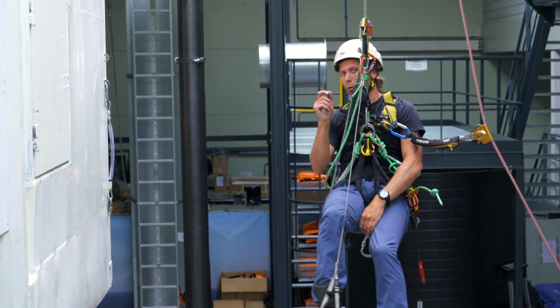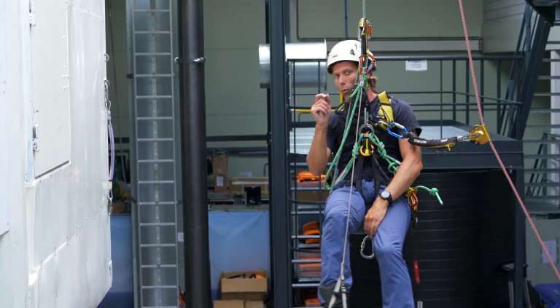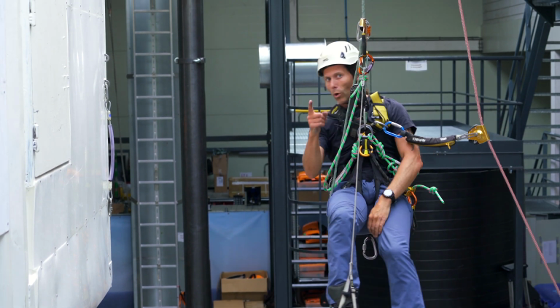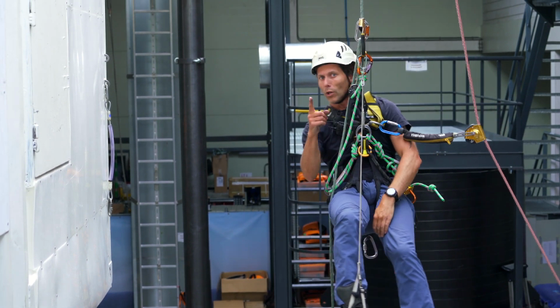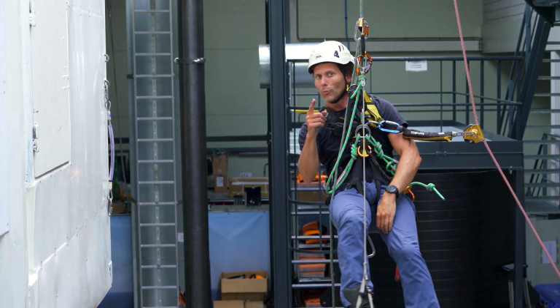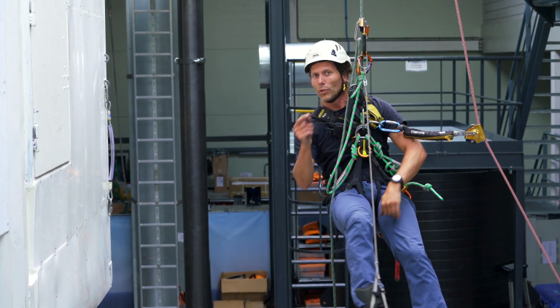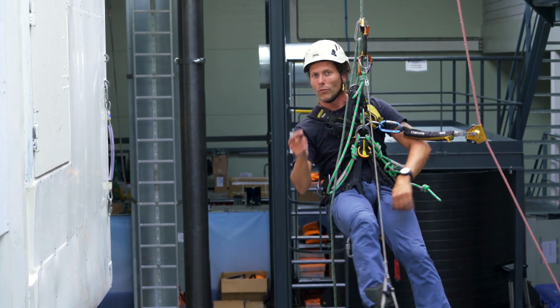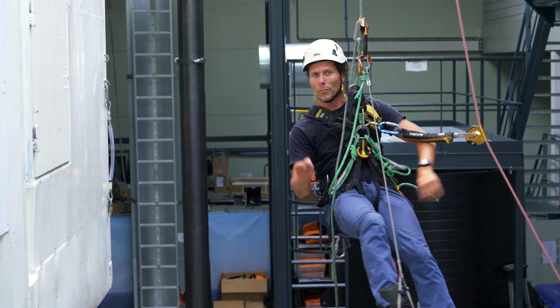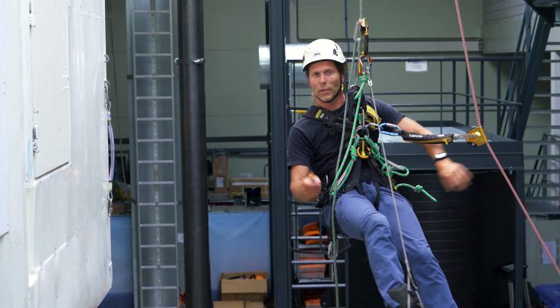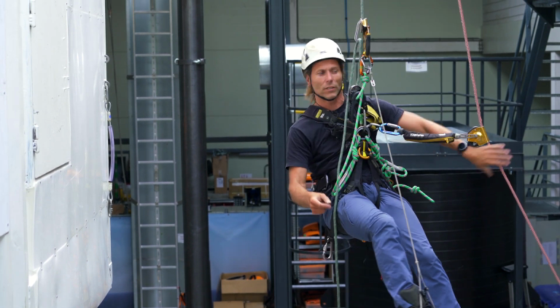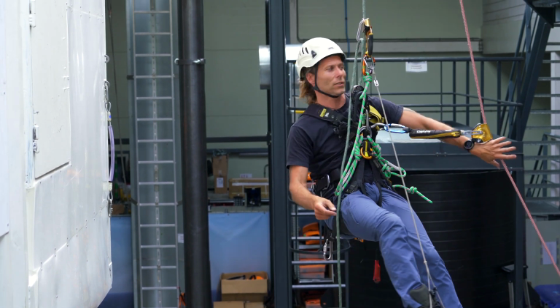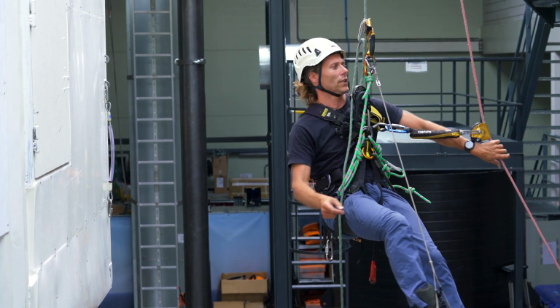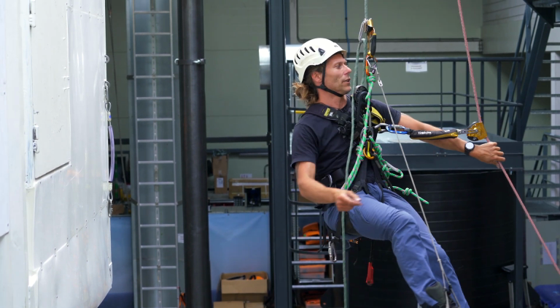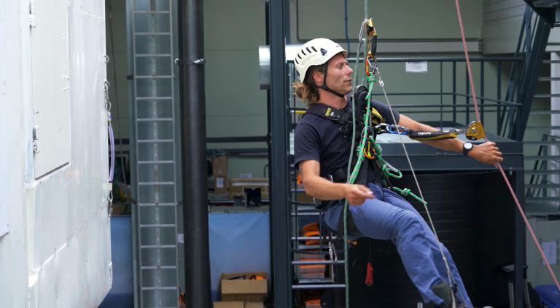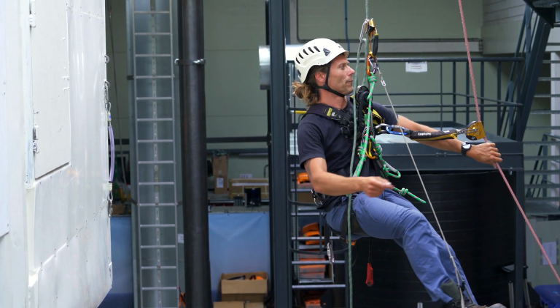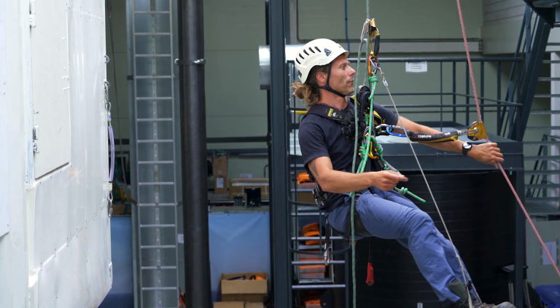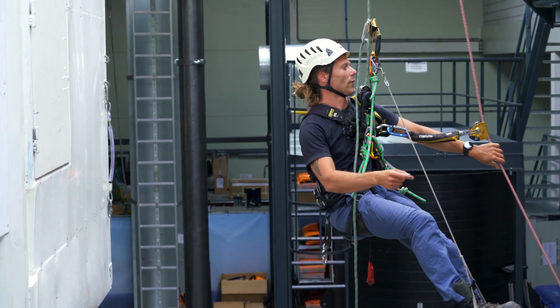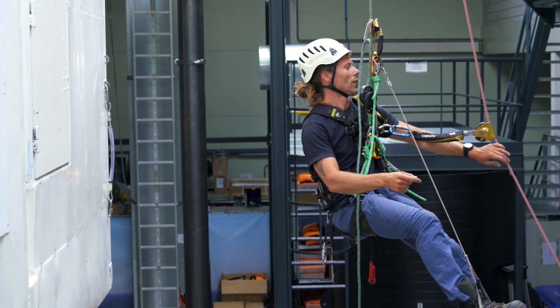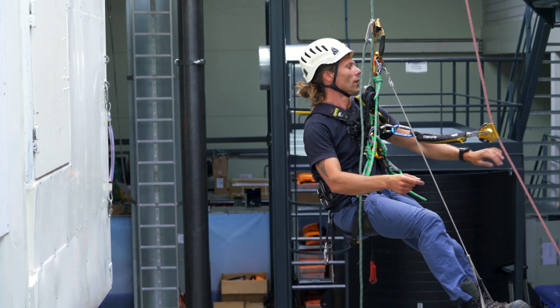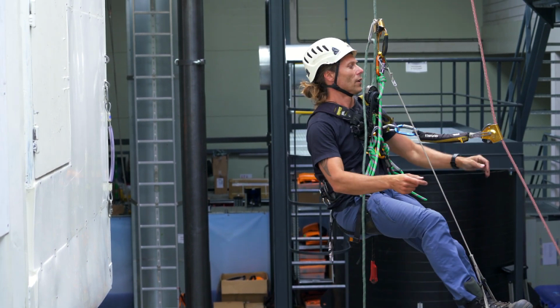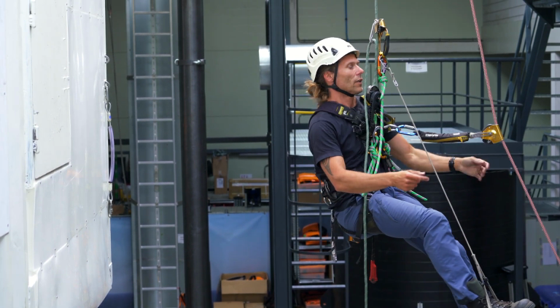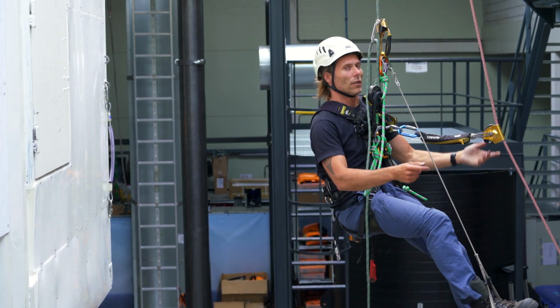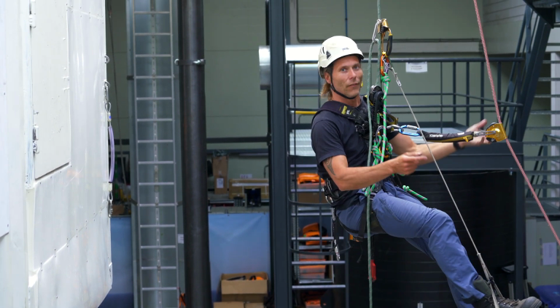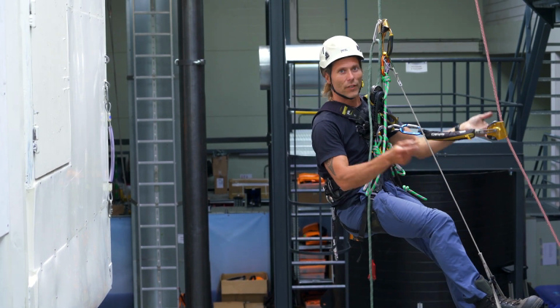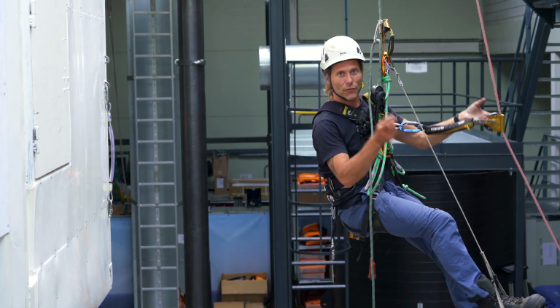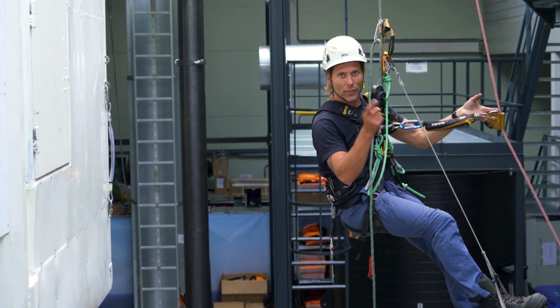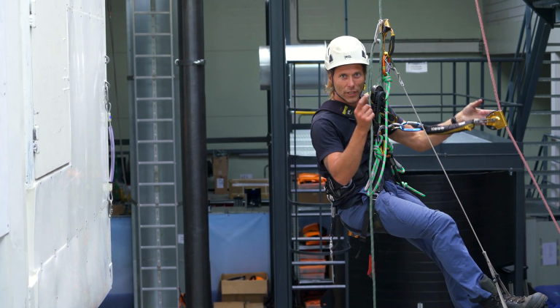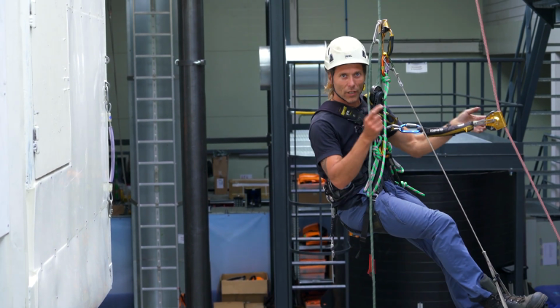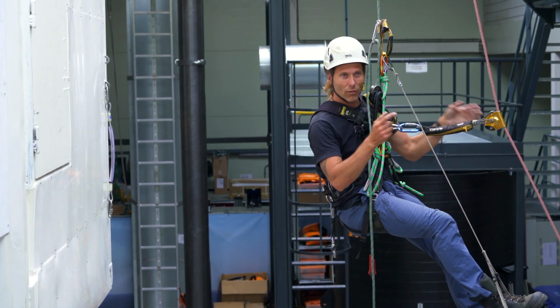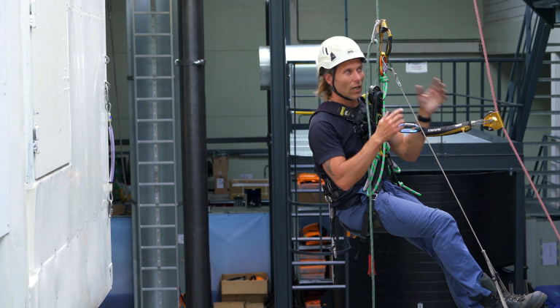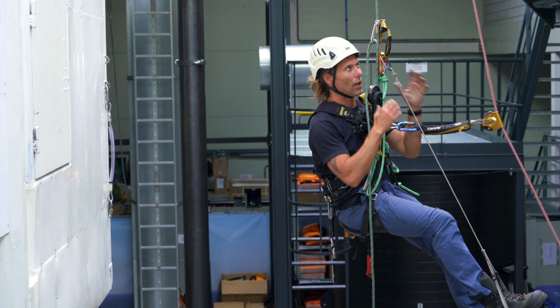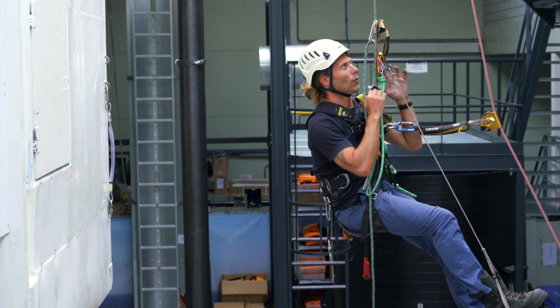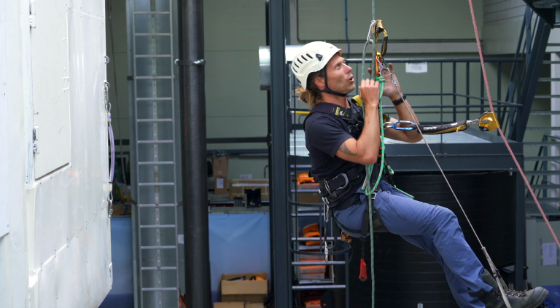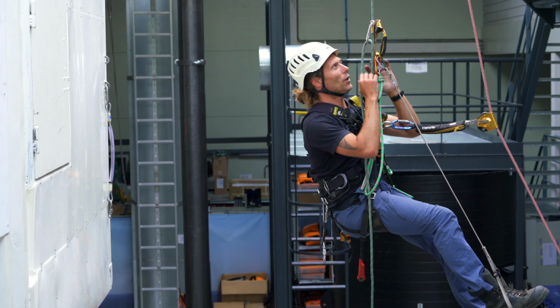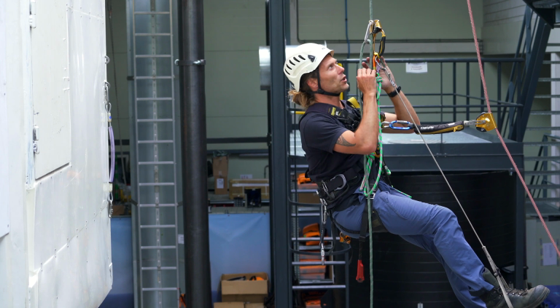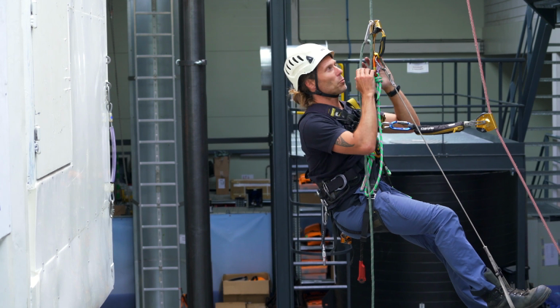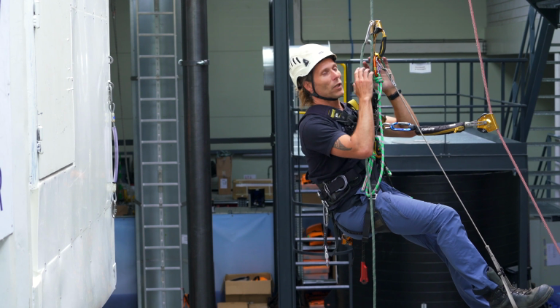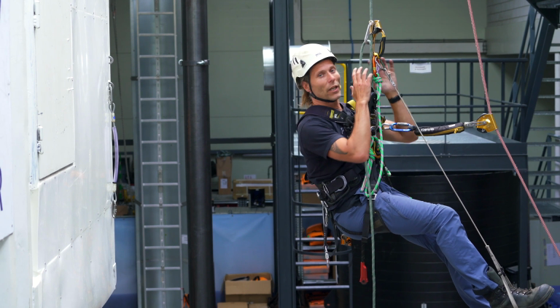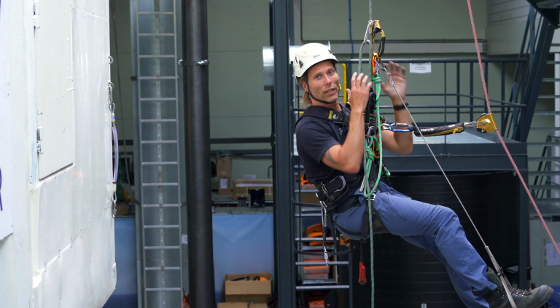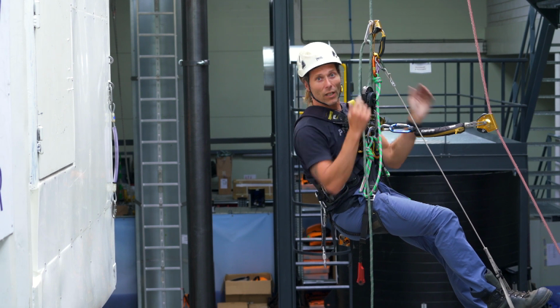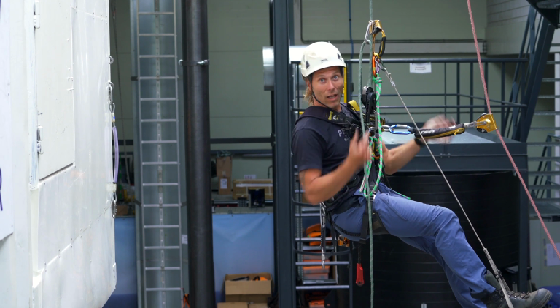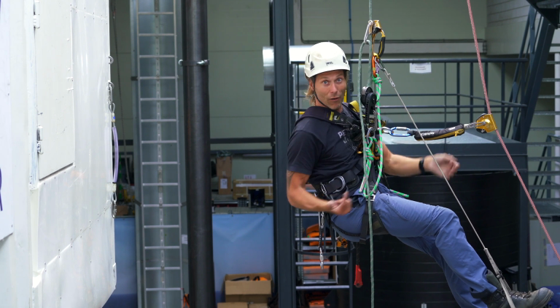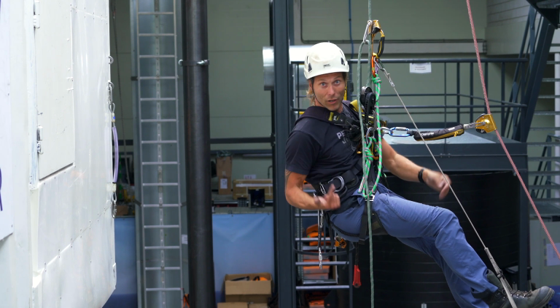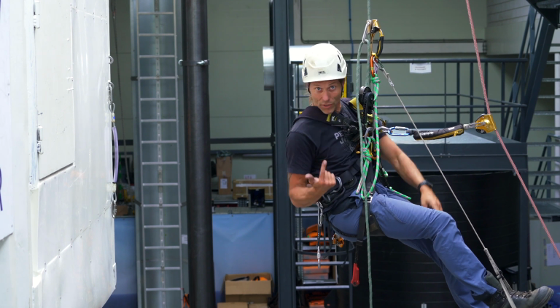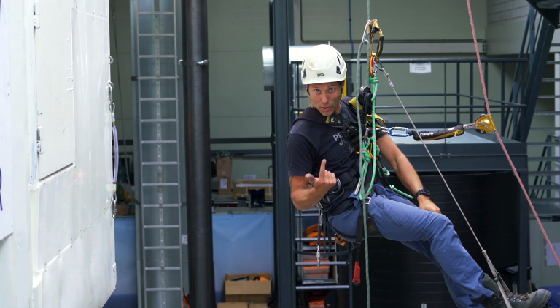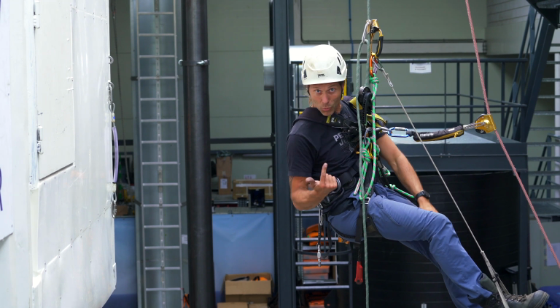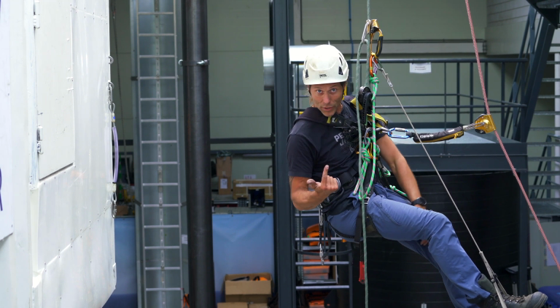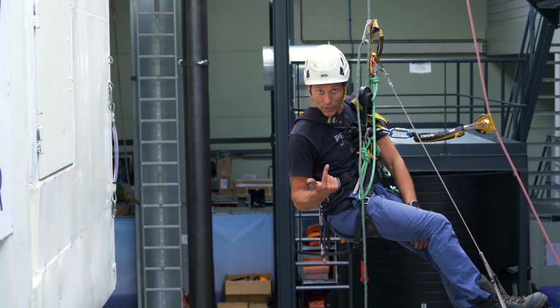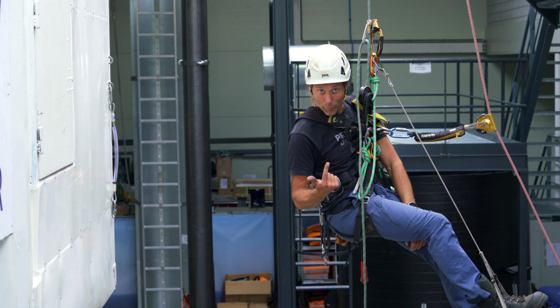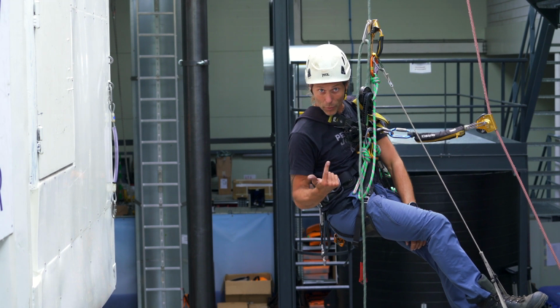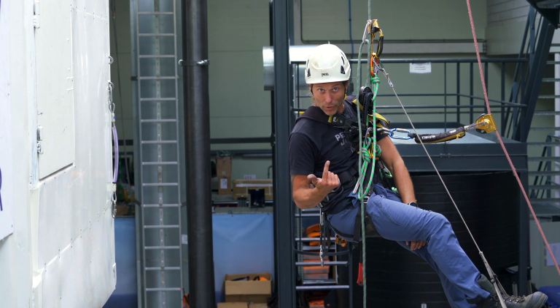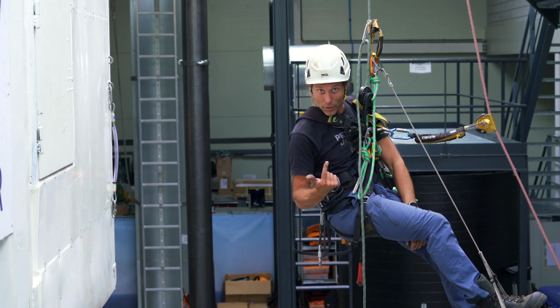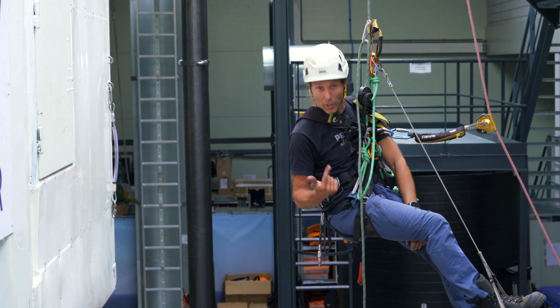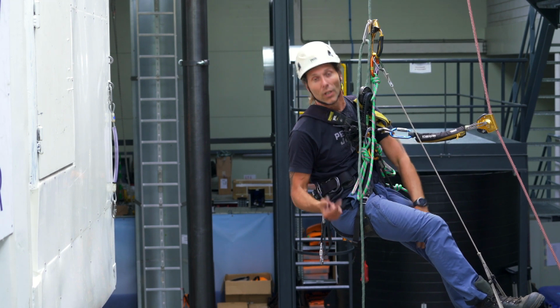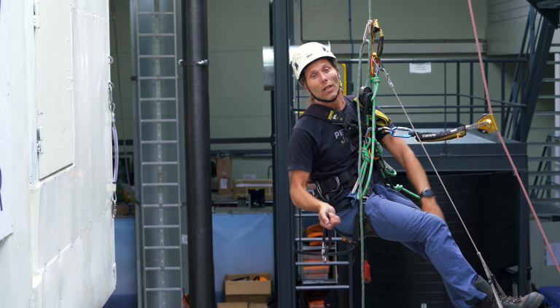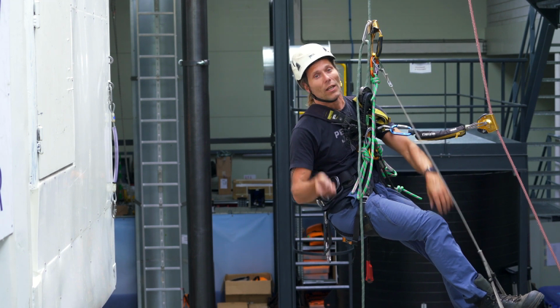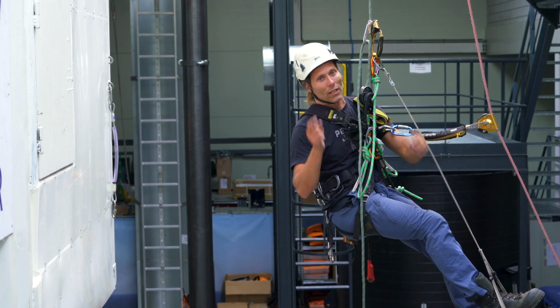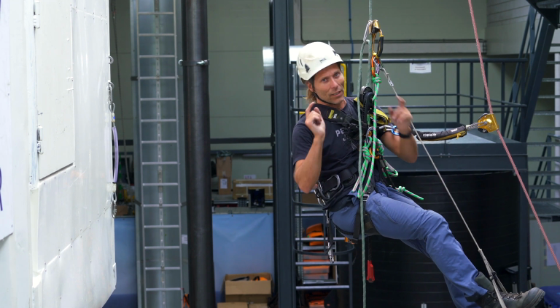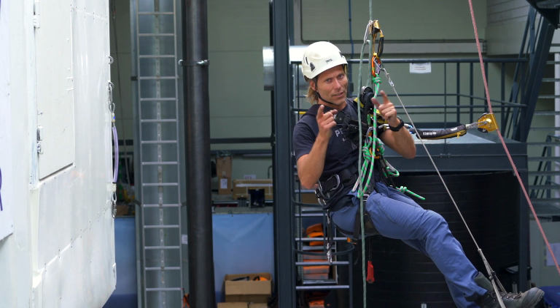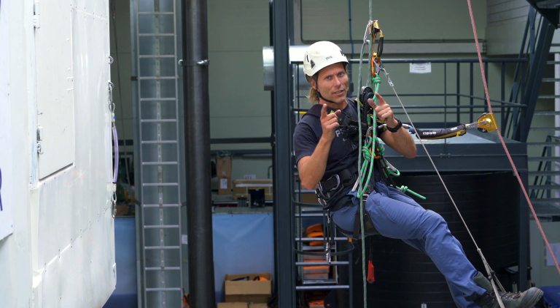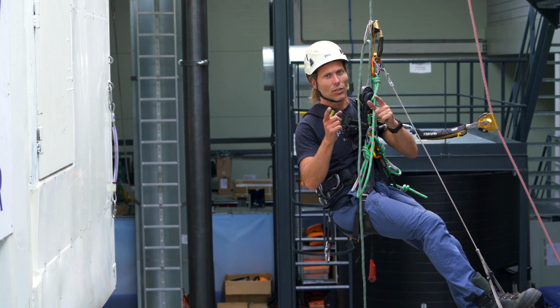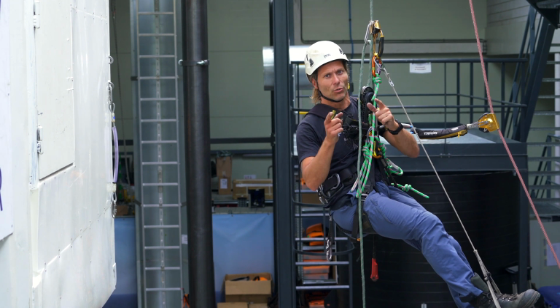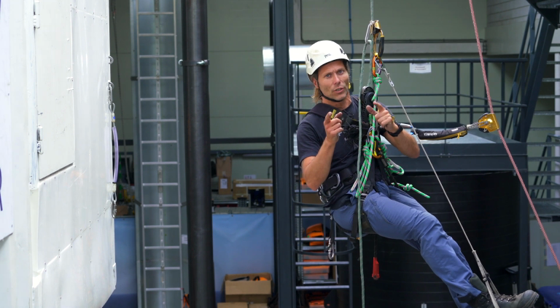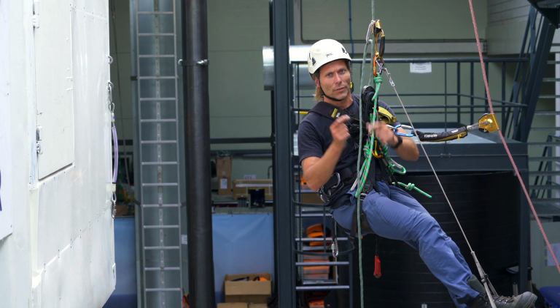Welcome to the rope exercise channel. In this video I will explain how I just went up. Let's get to it.